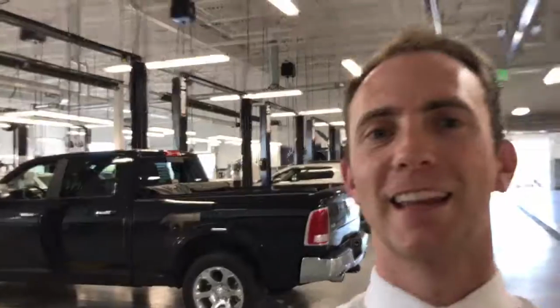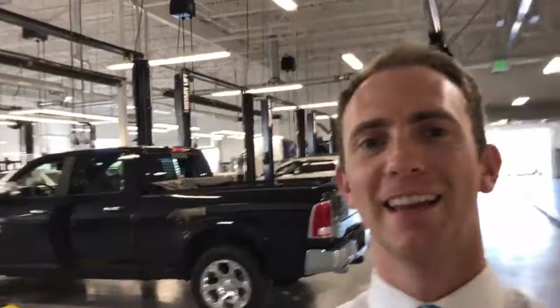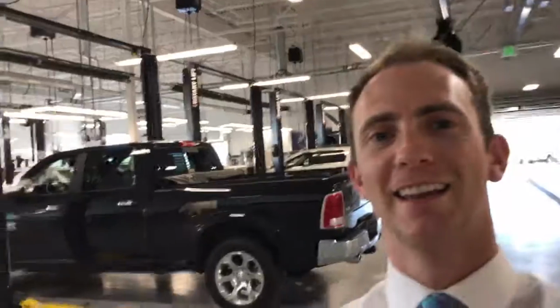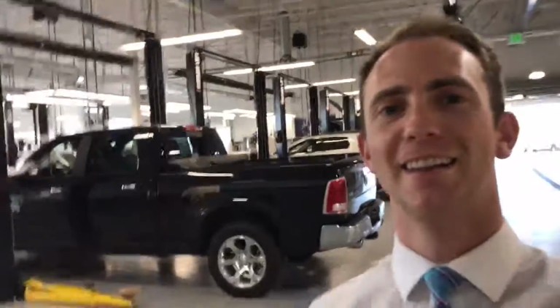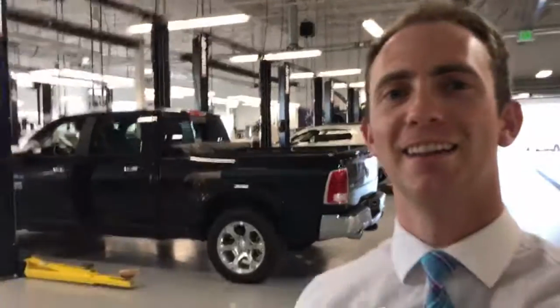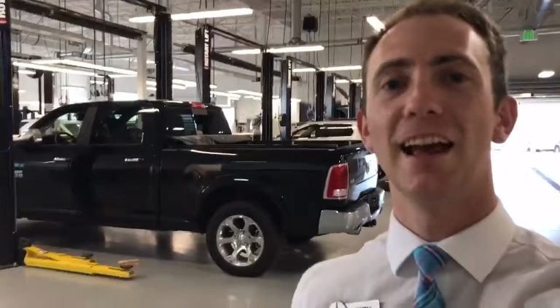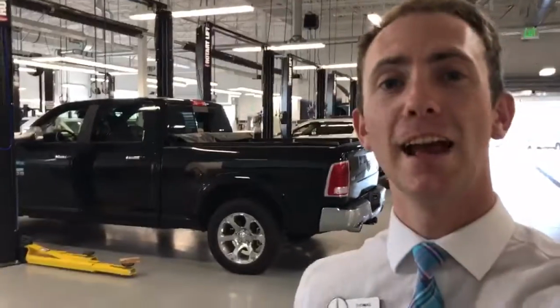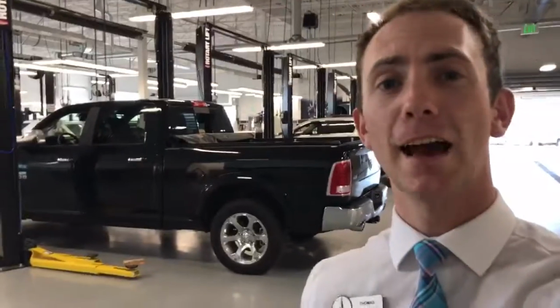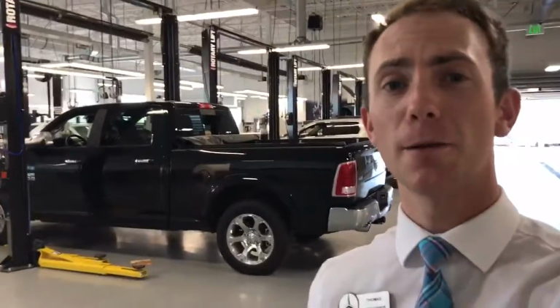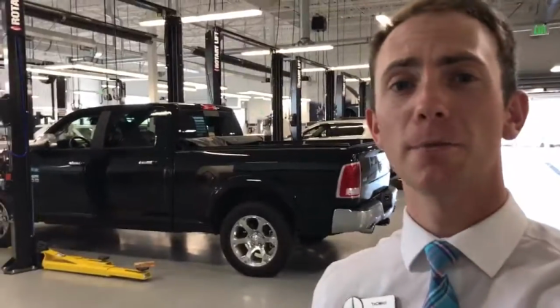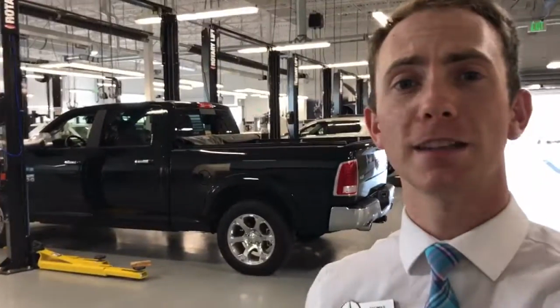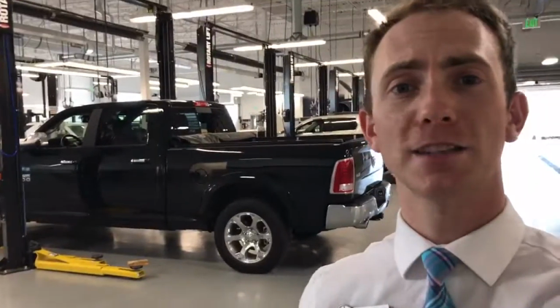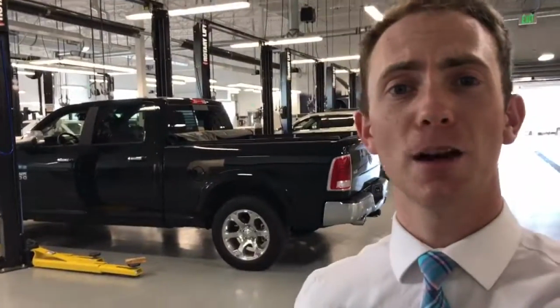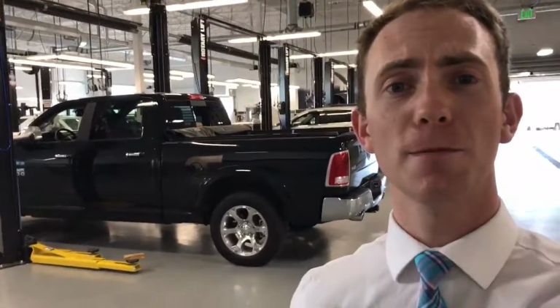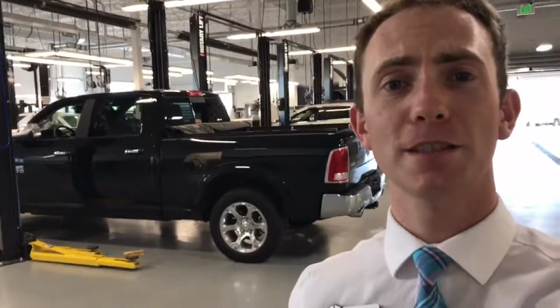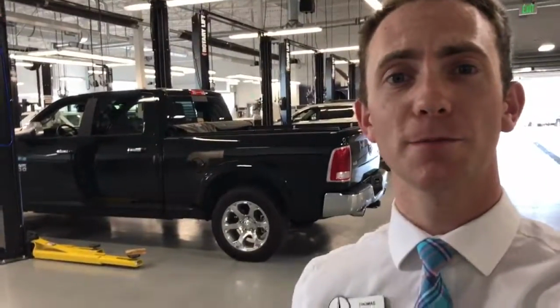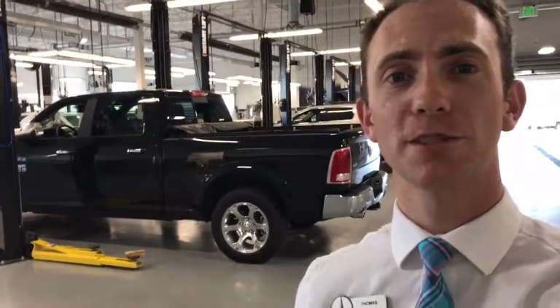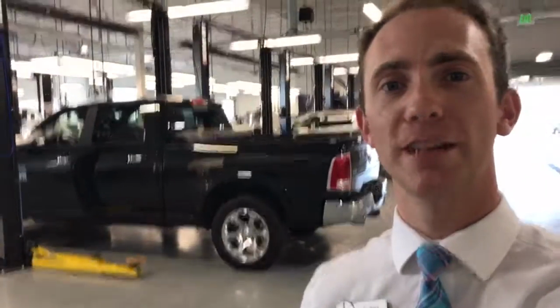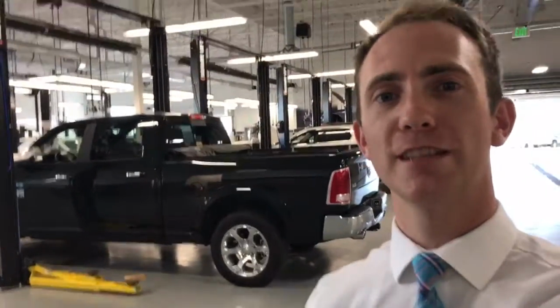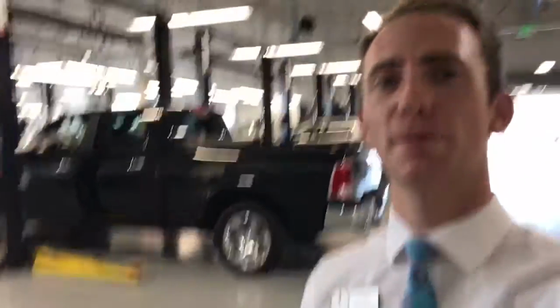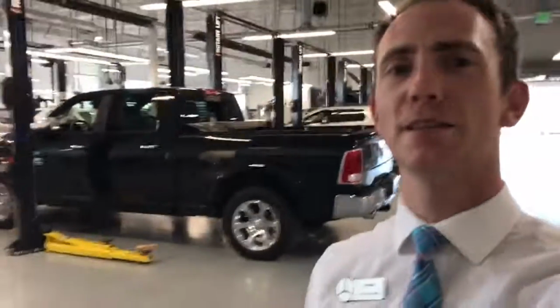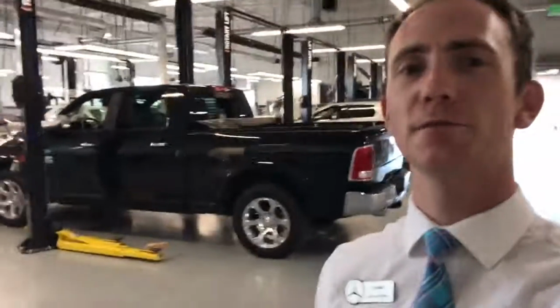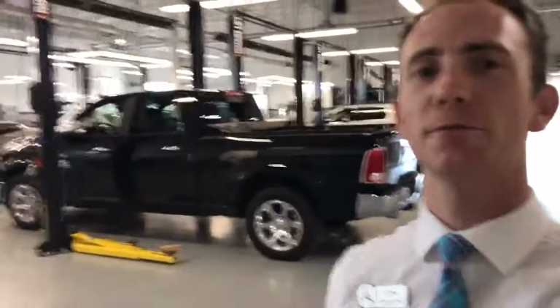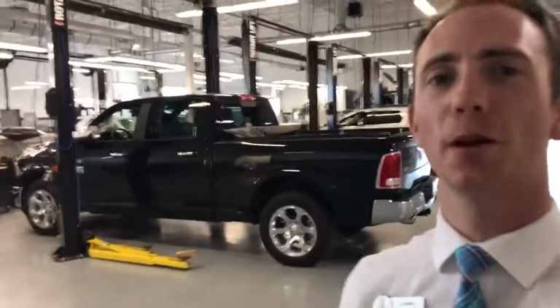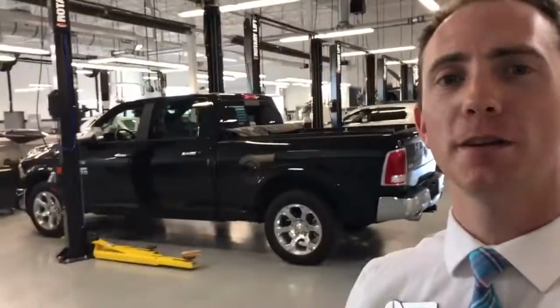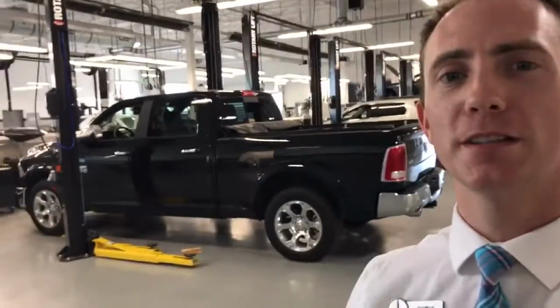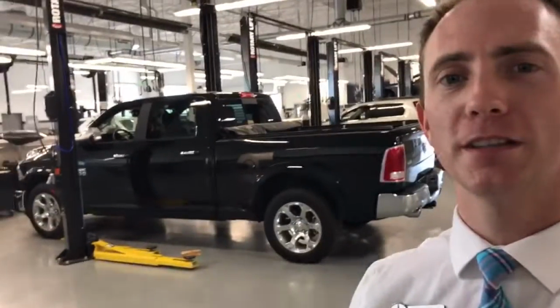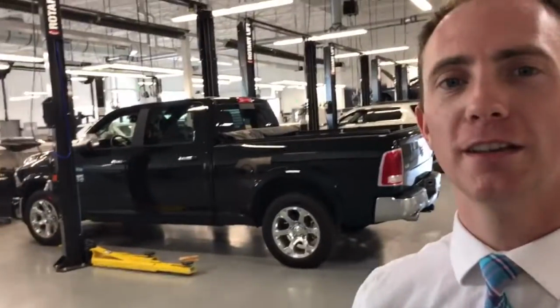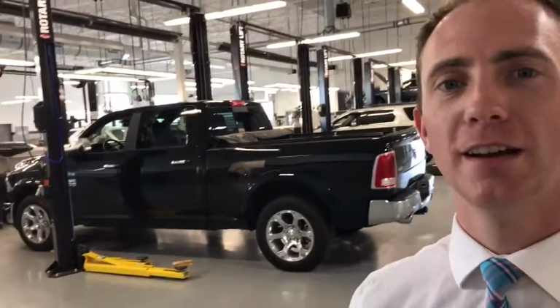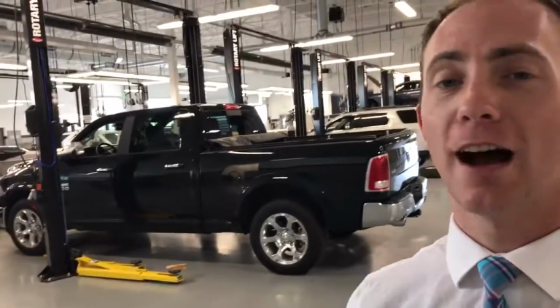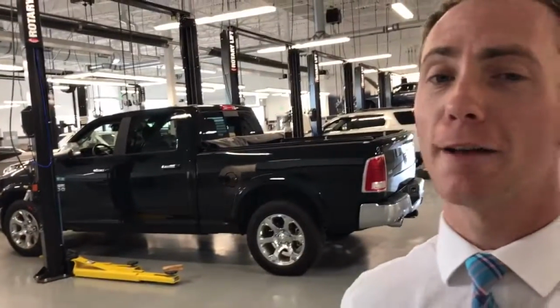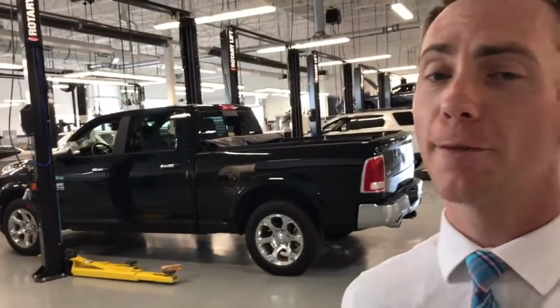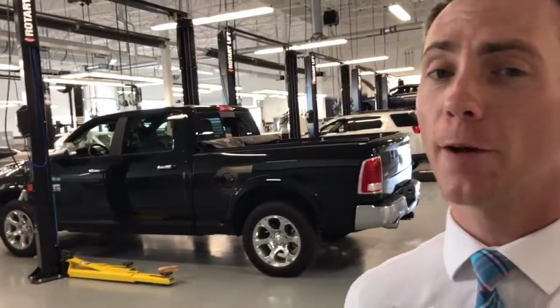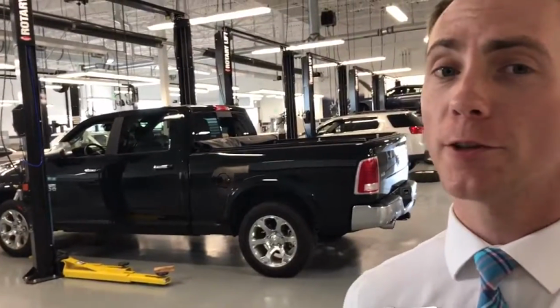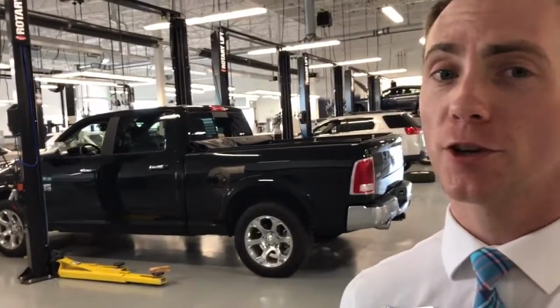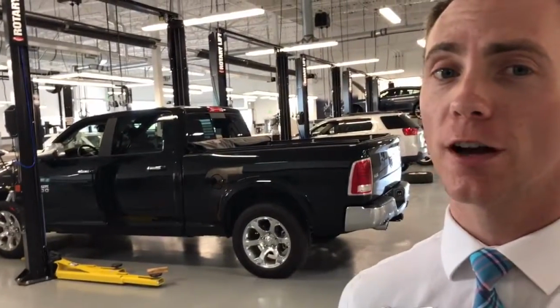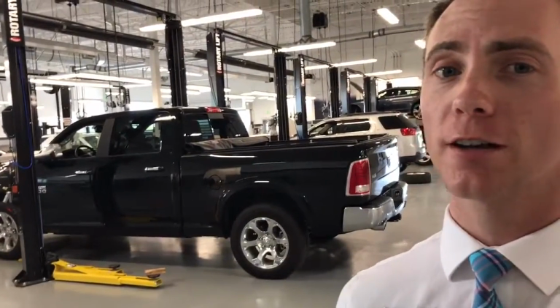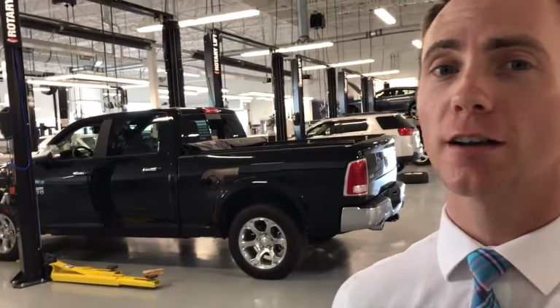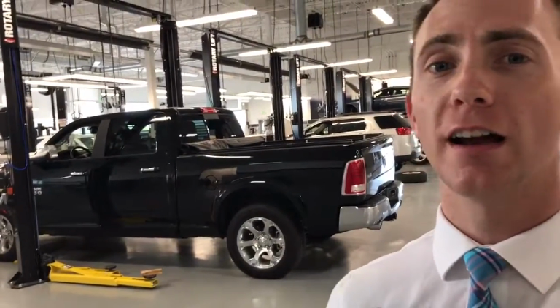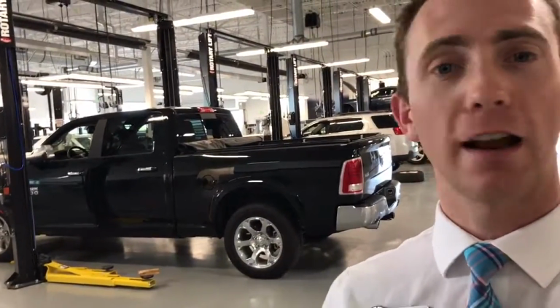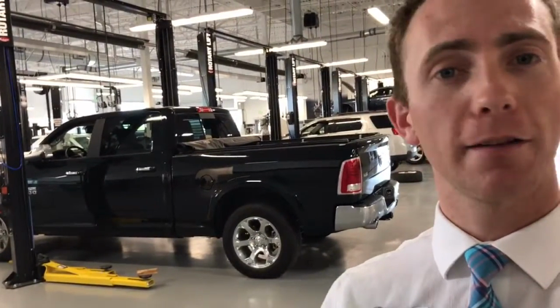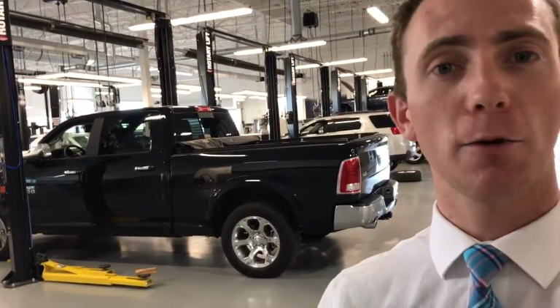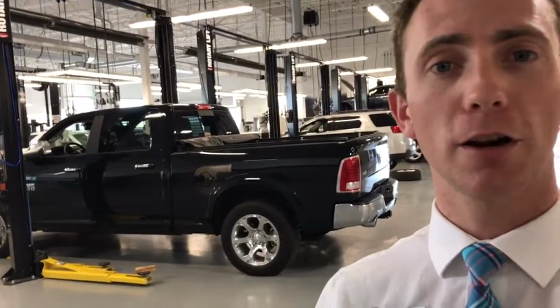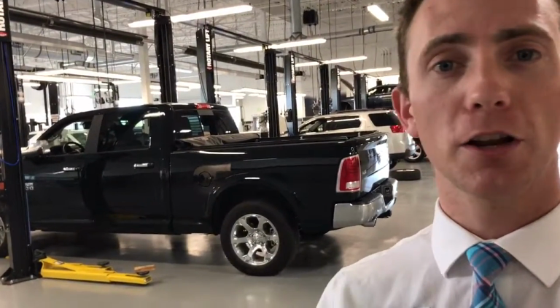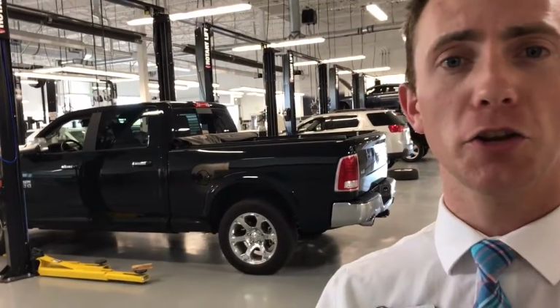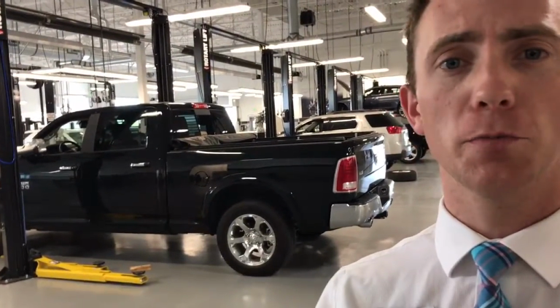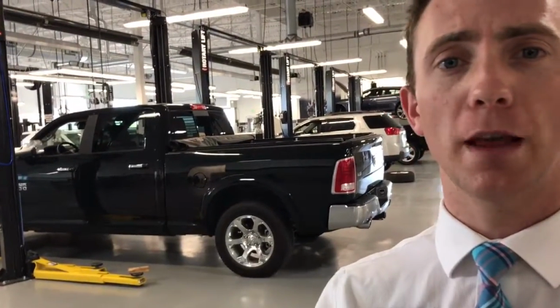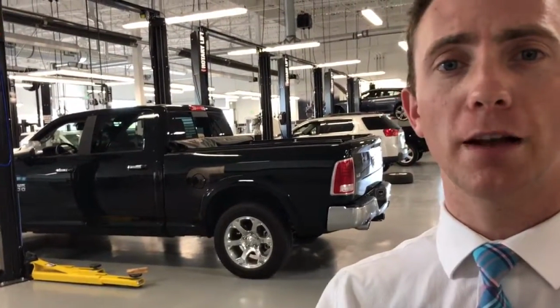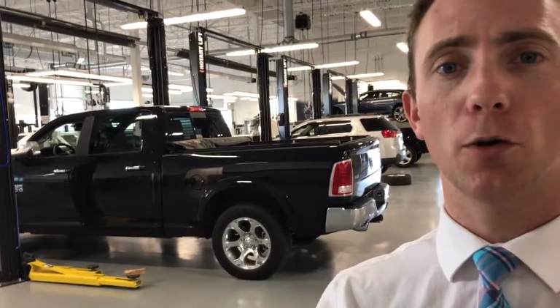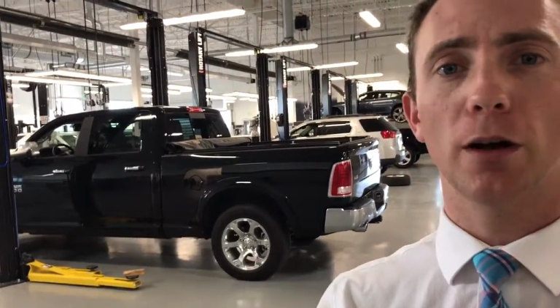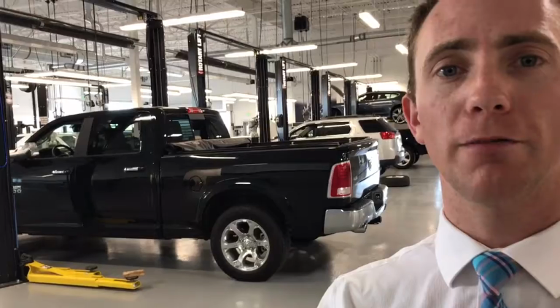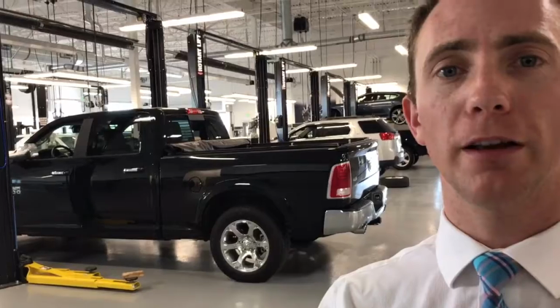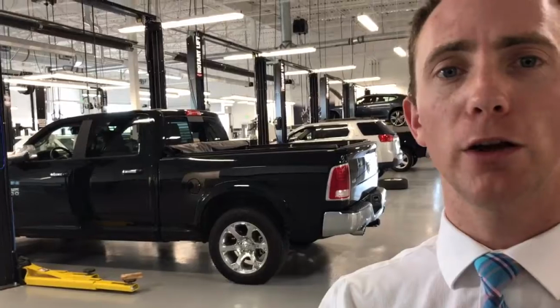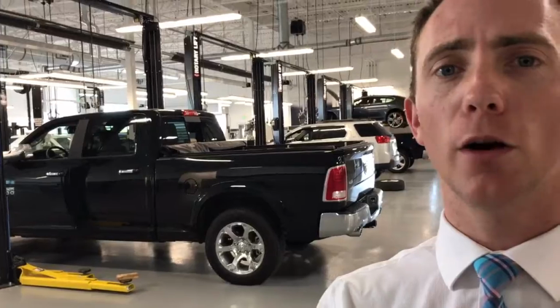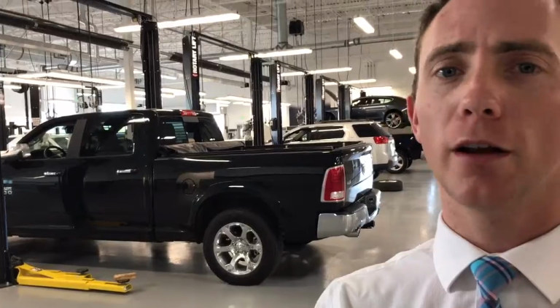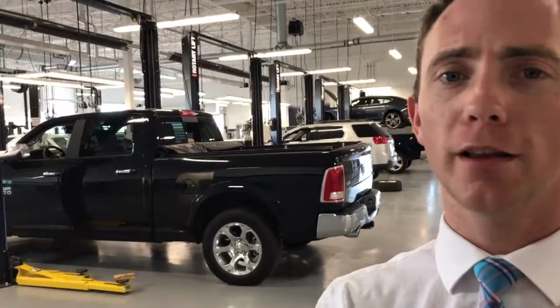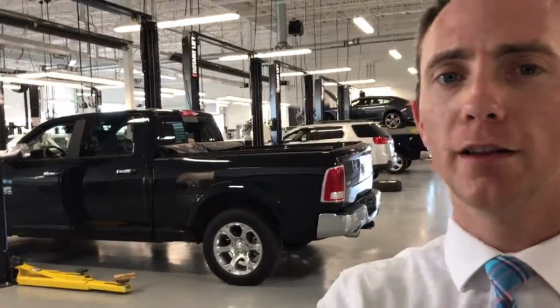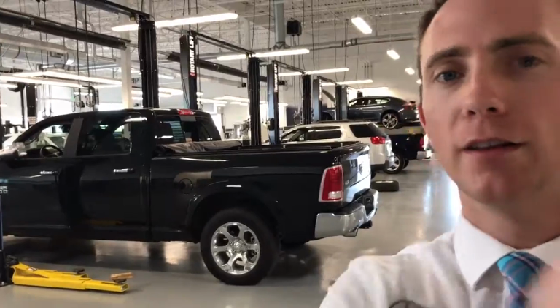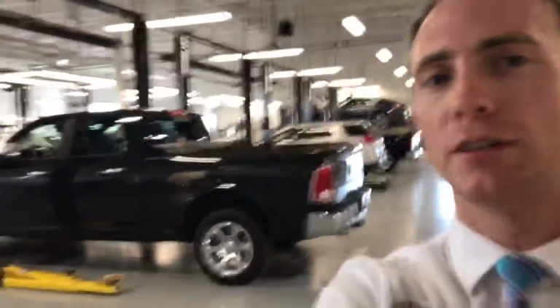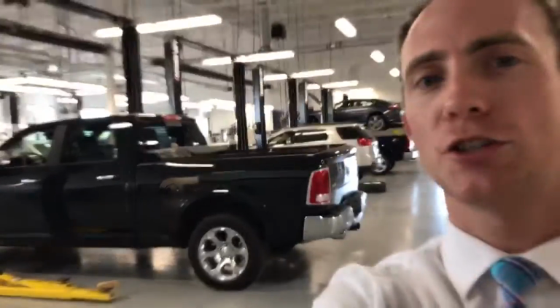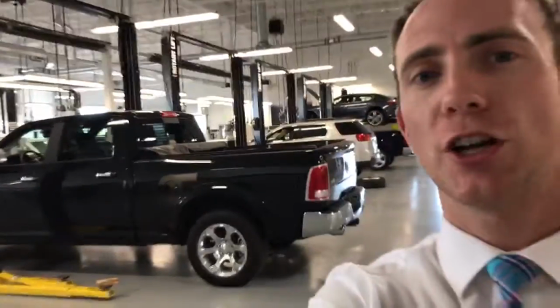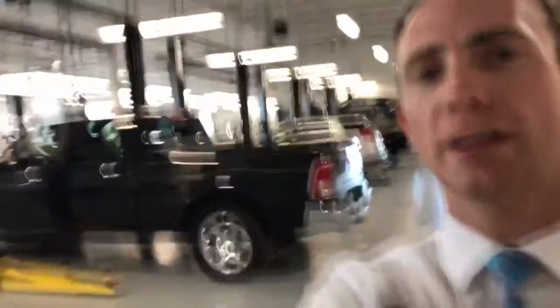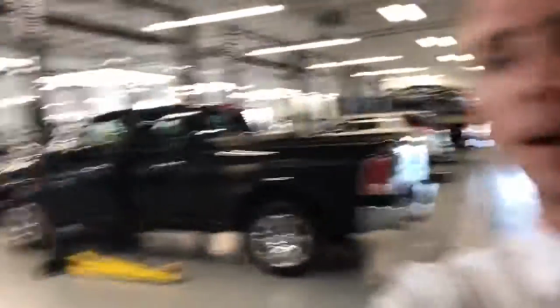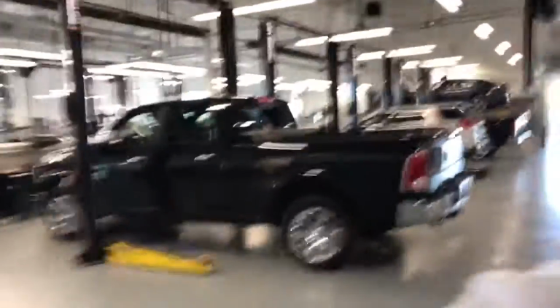Hey Adam, it's Thomas at Mercedes-Benz of Farmington. I found the truck and I wanted to make a quick video on it. Let's check it out.